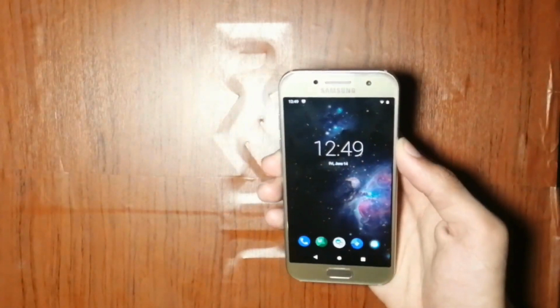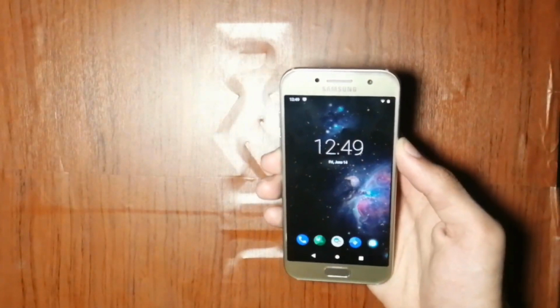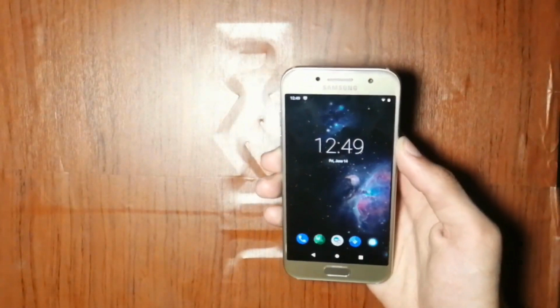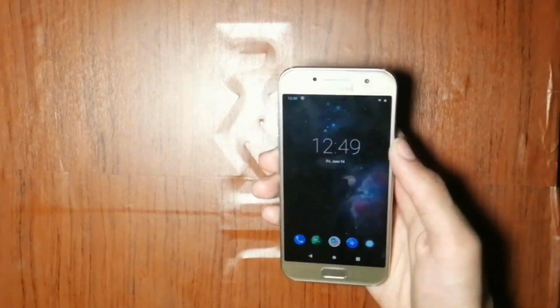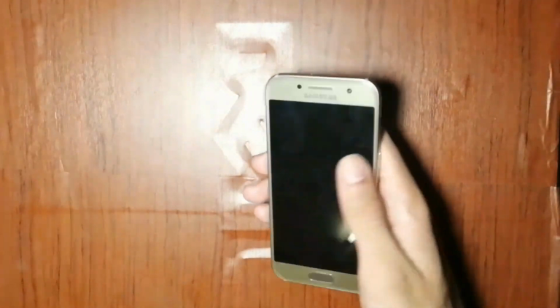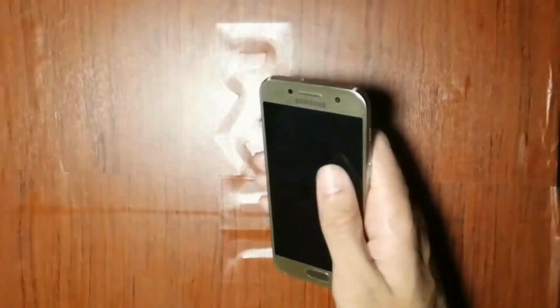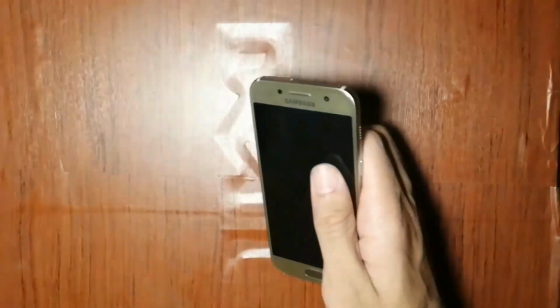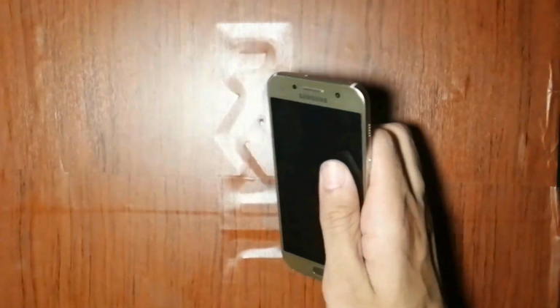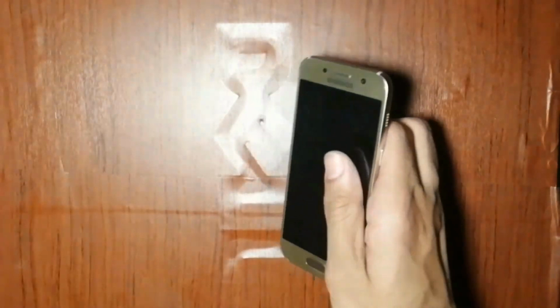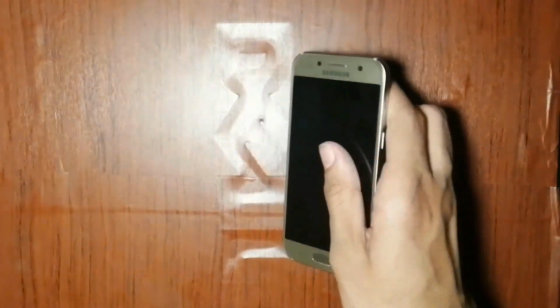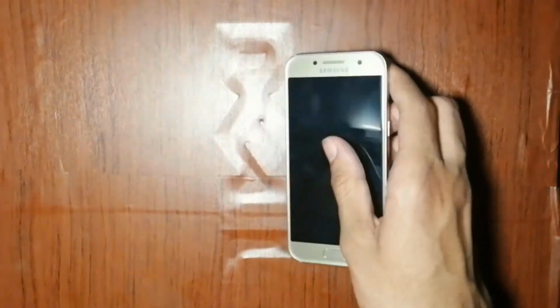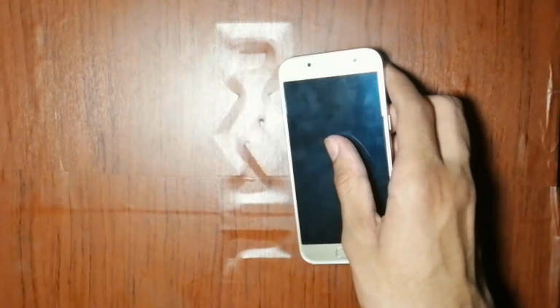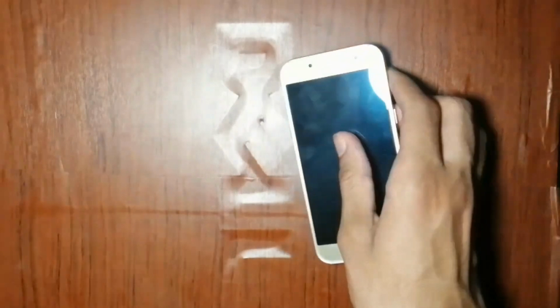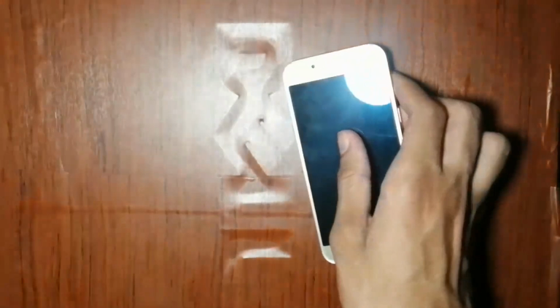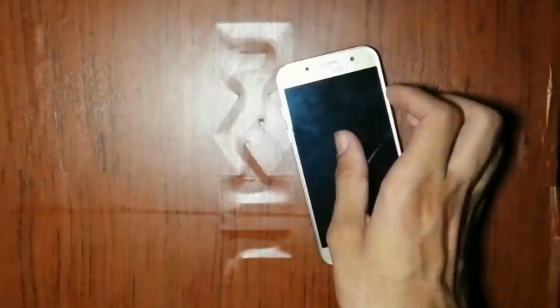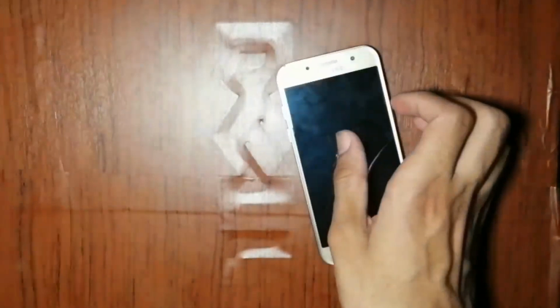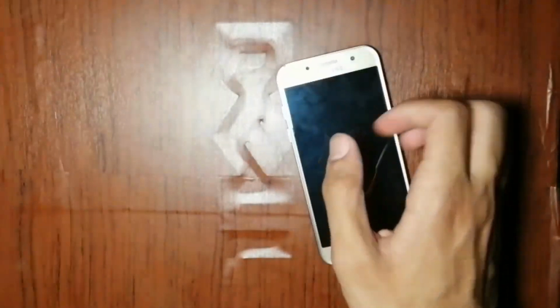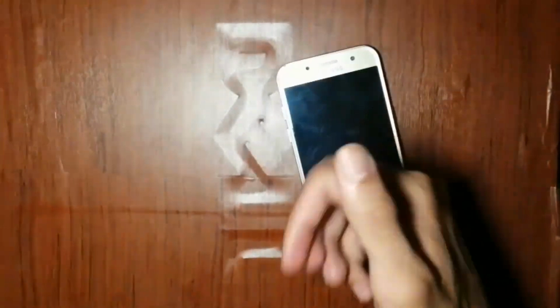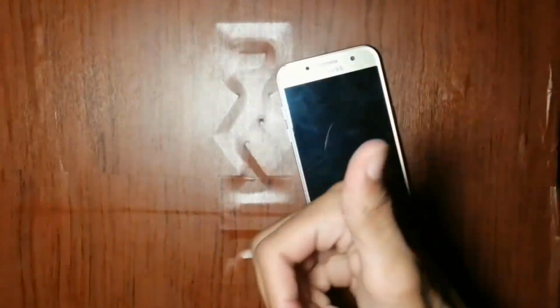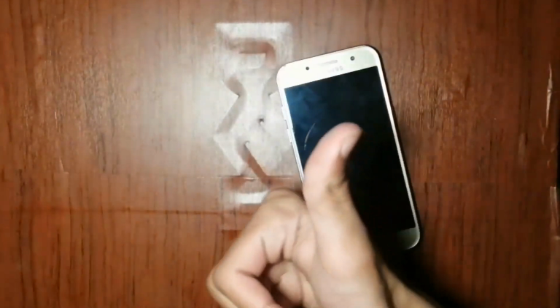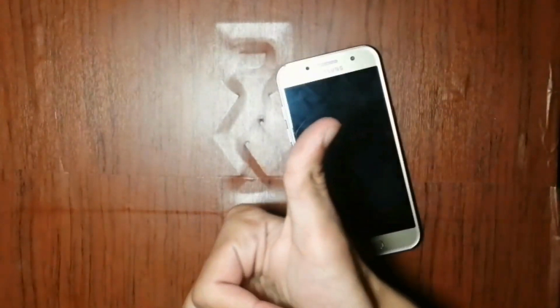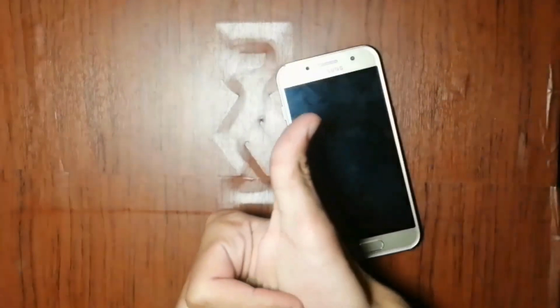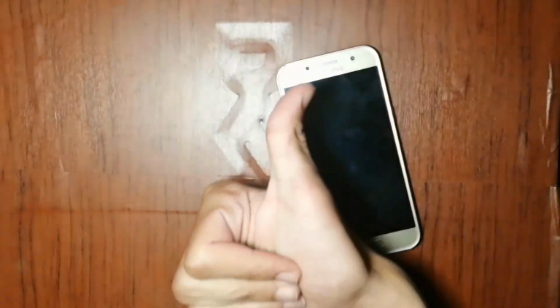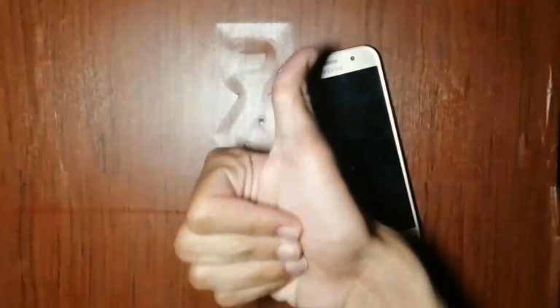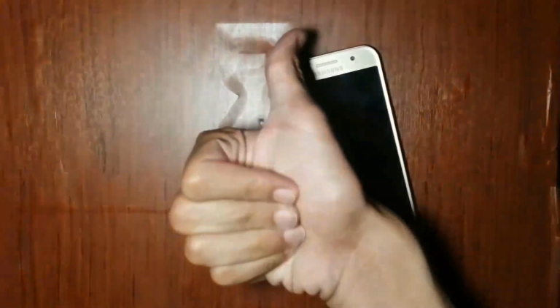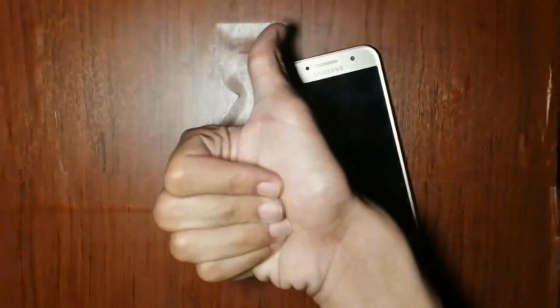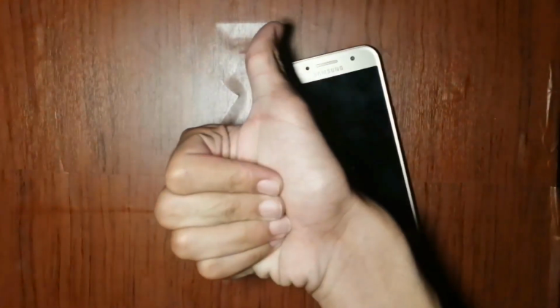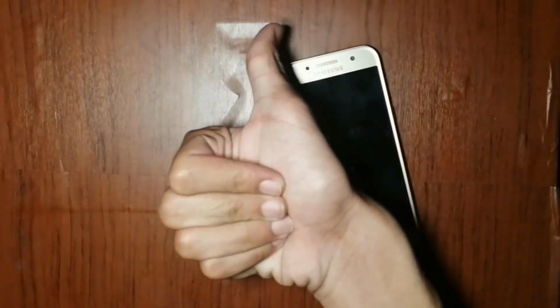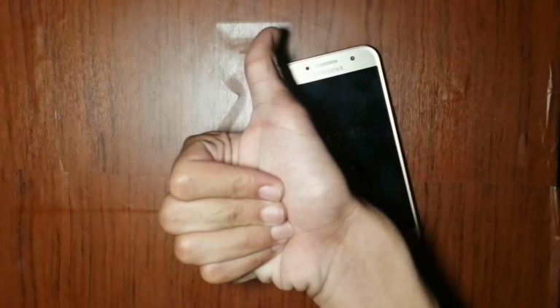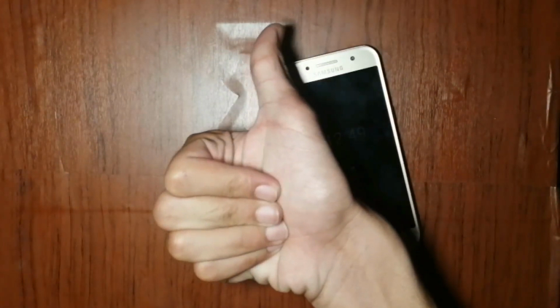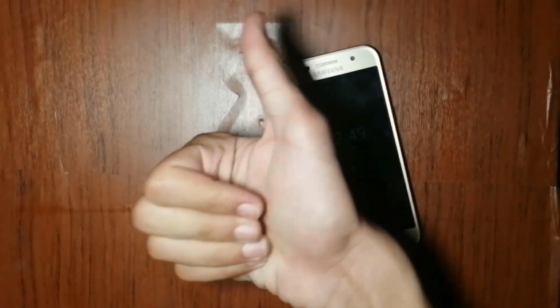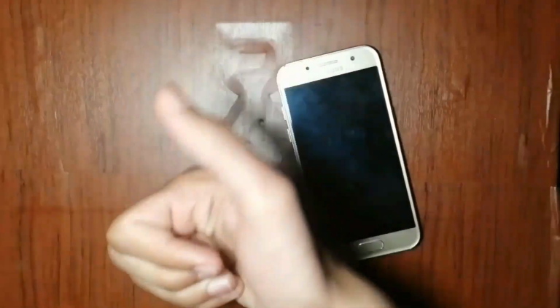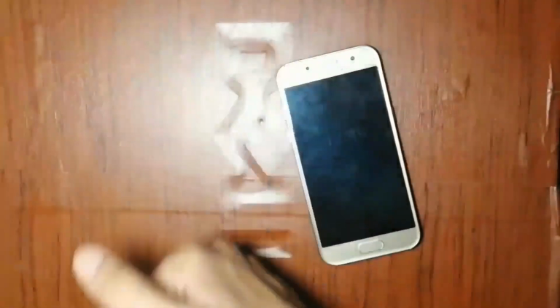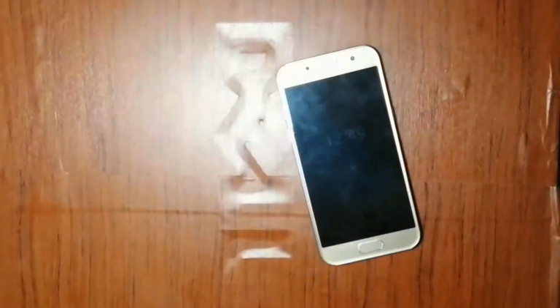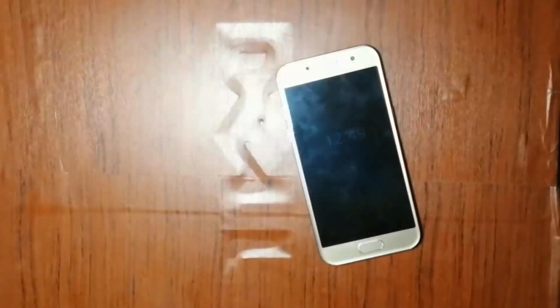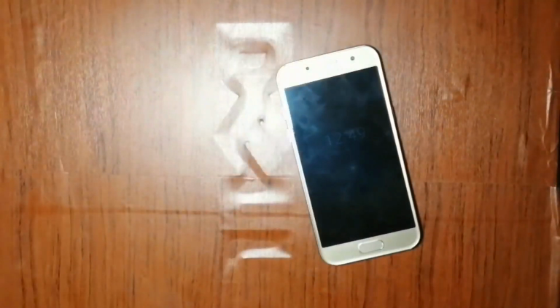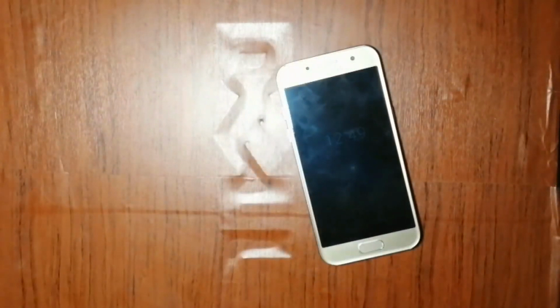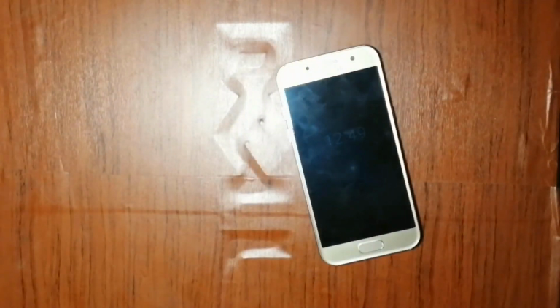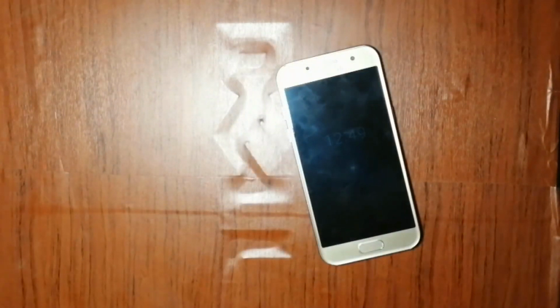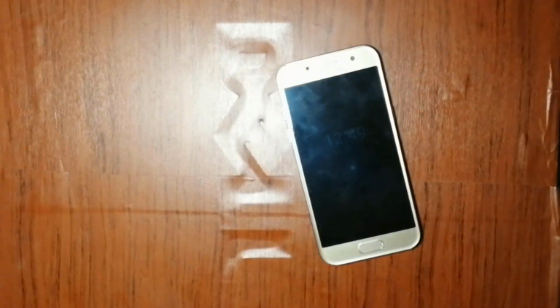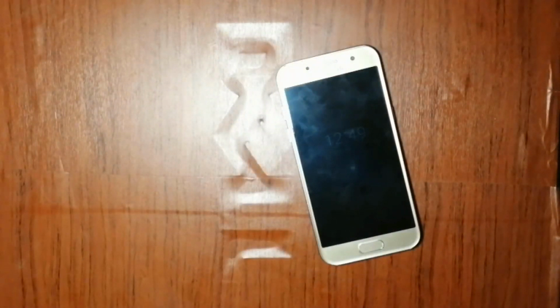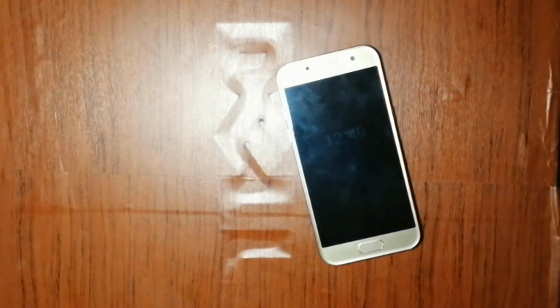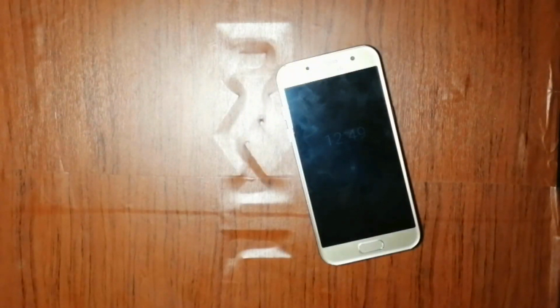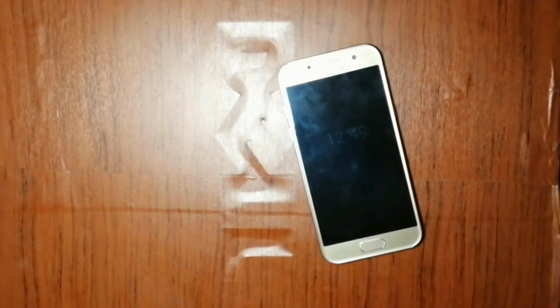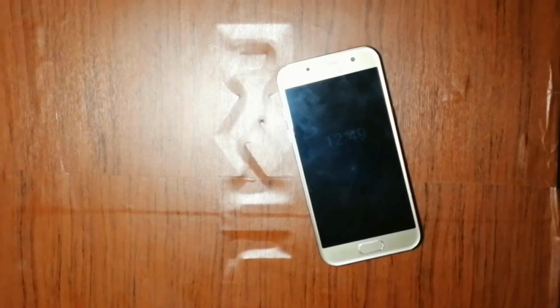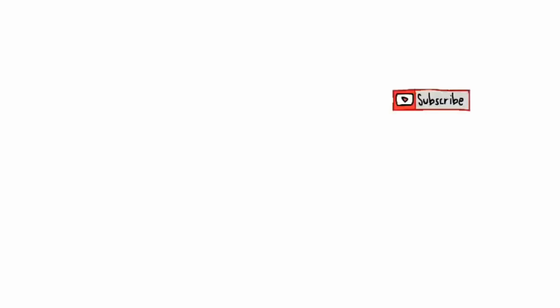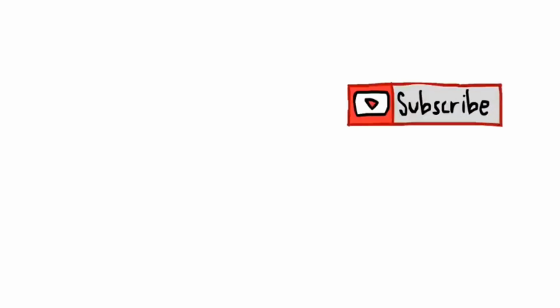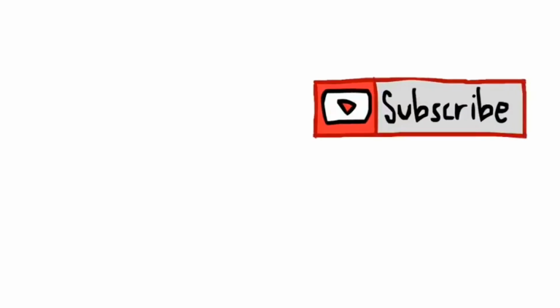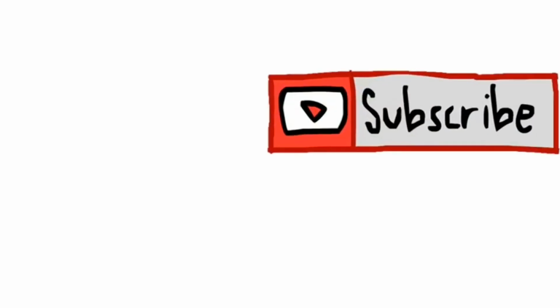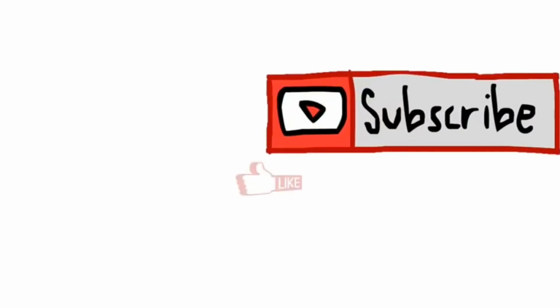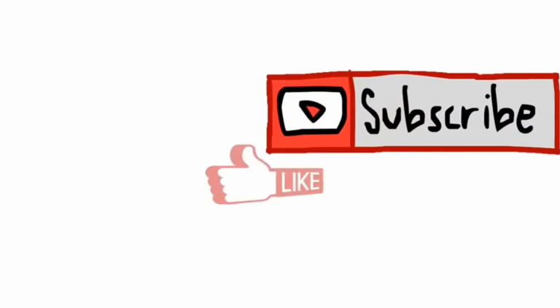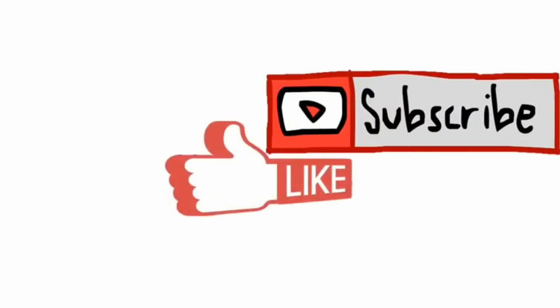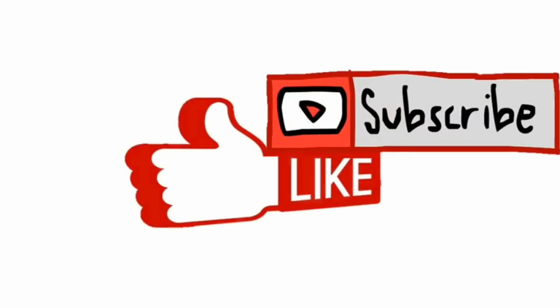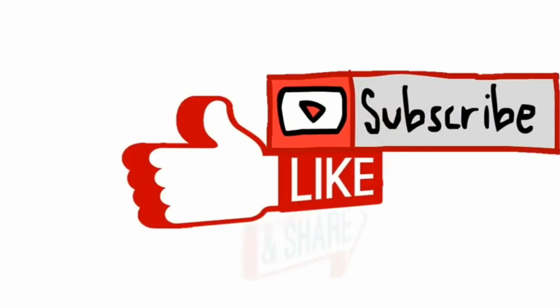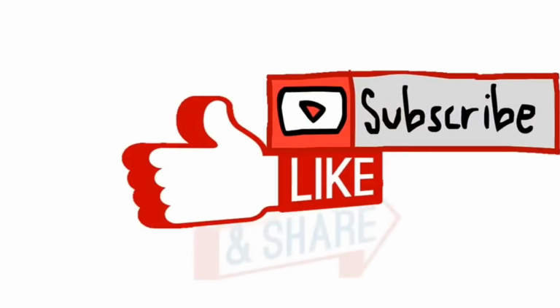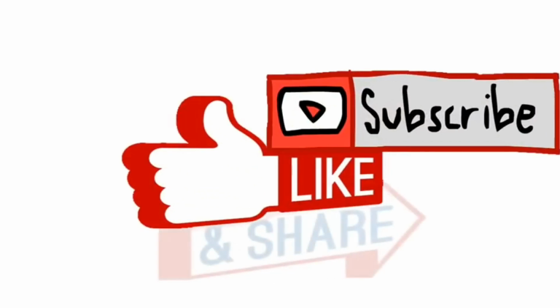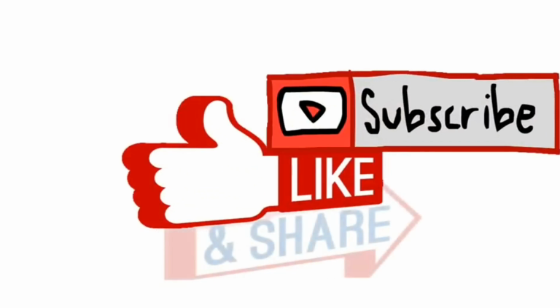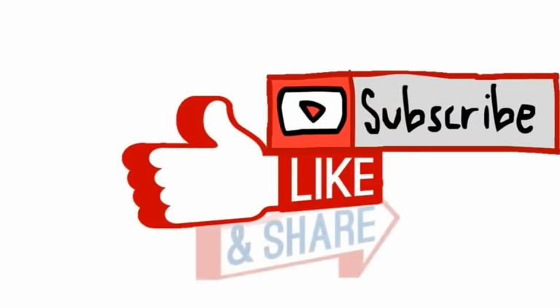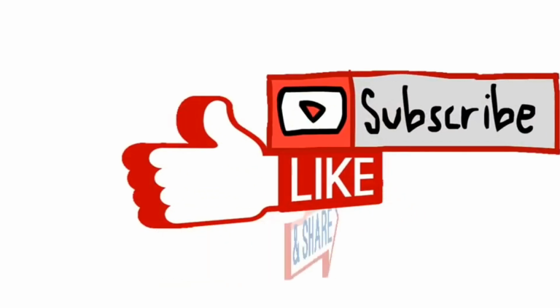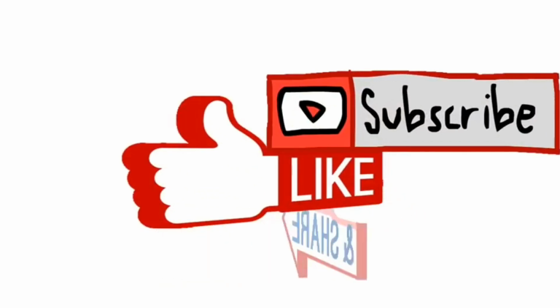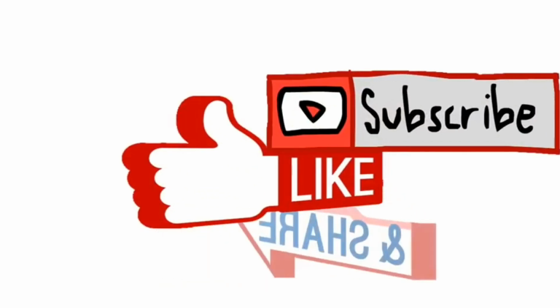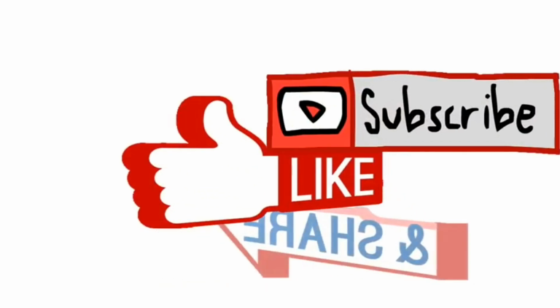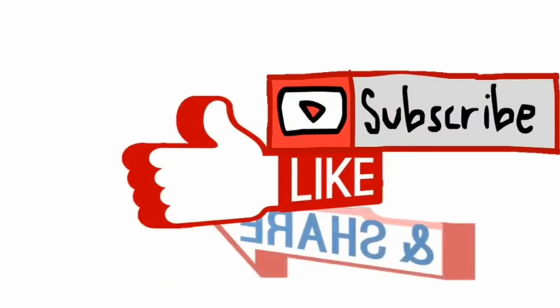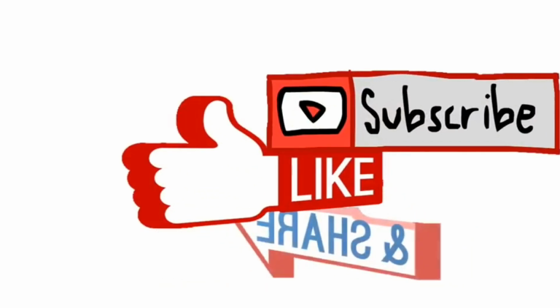So friends, thanks for watching and peace out. To be continued. Thank you.